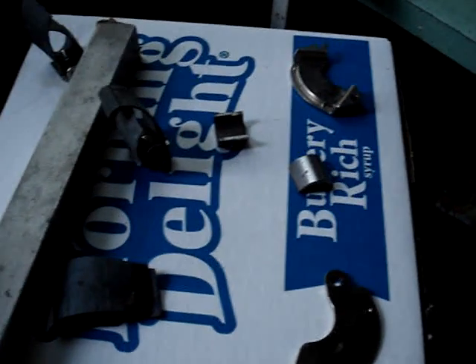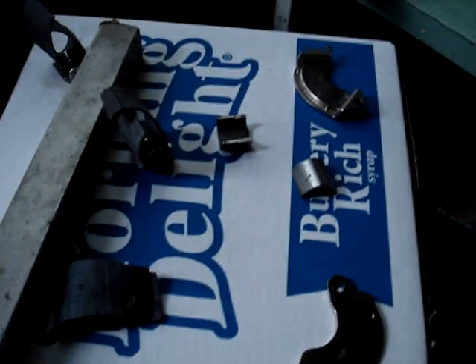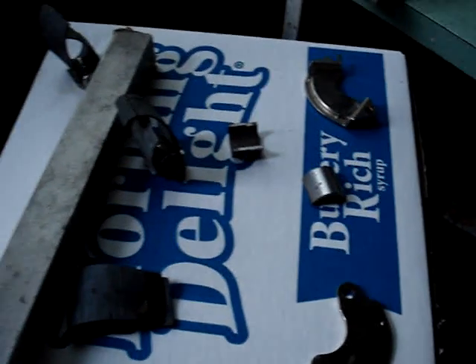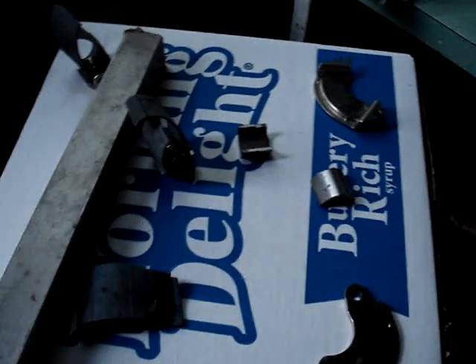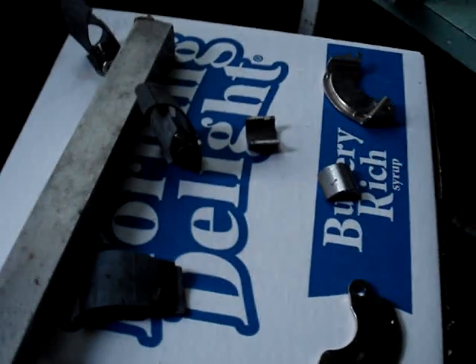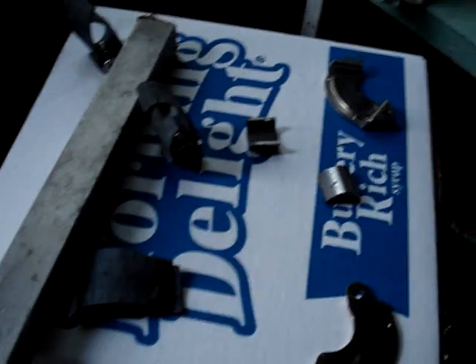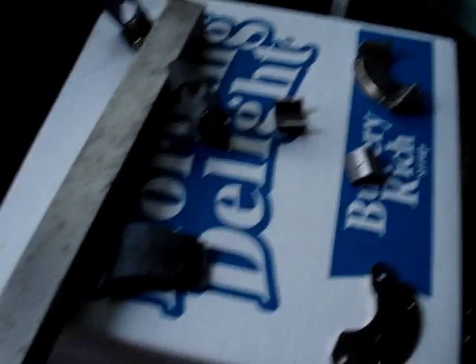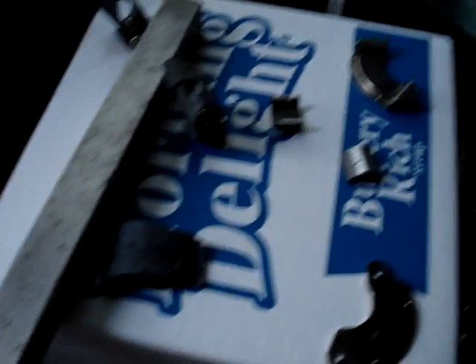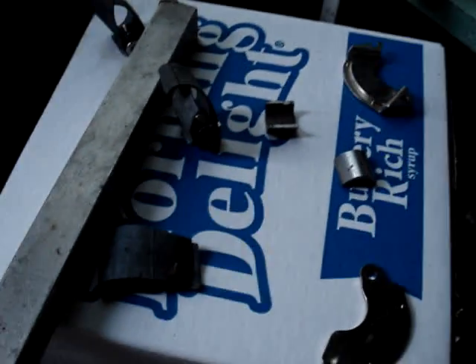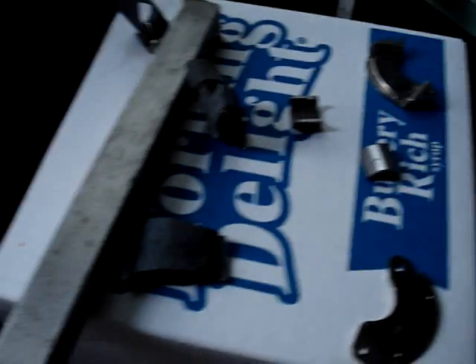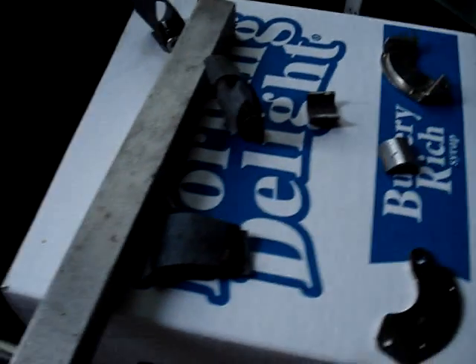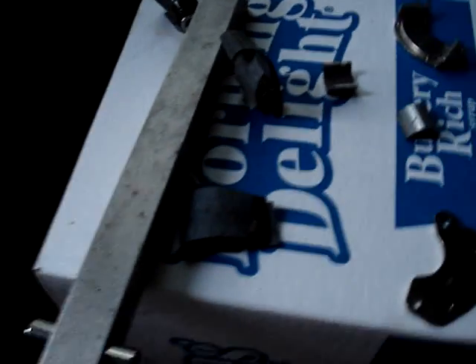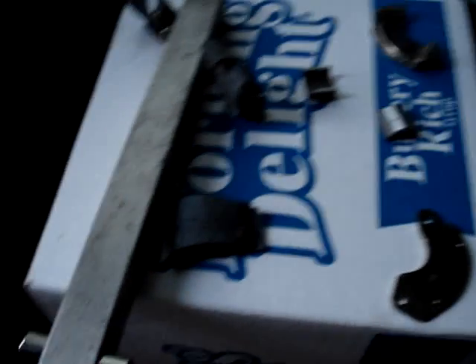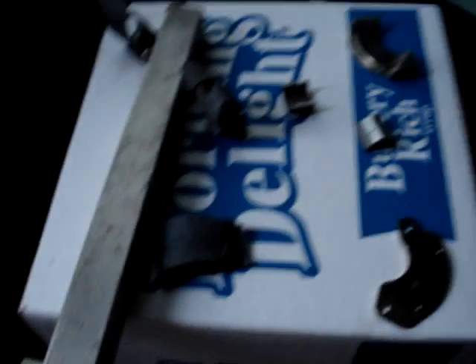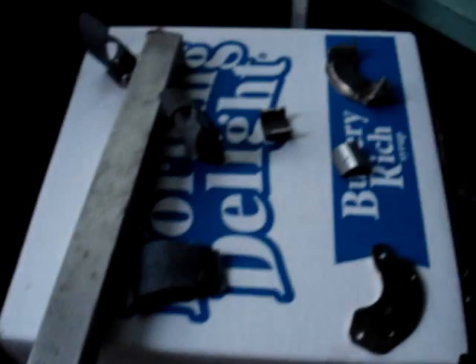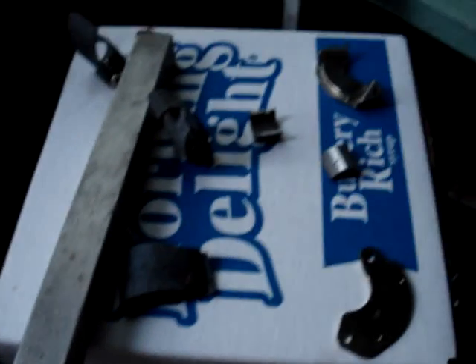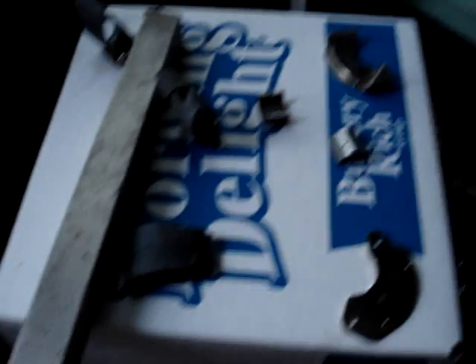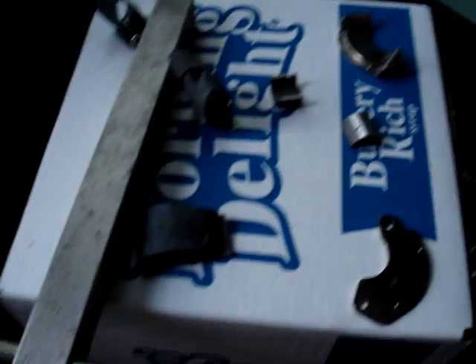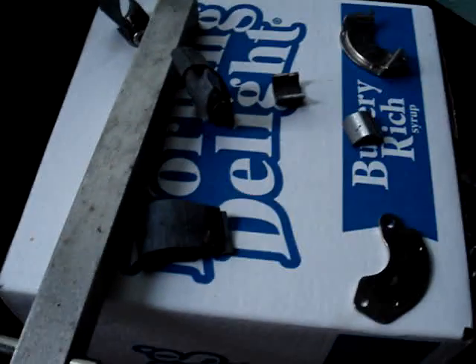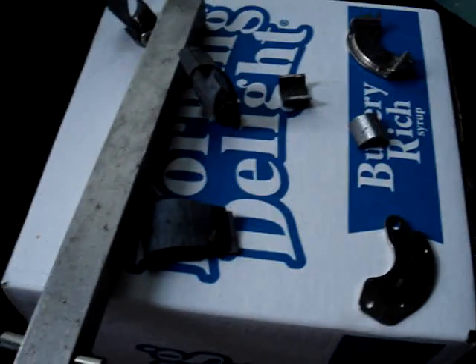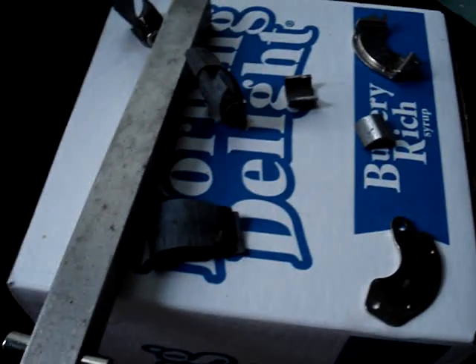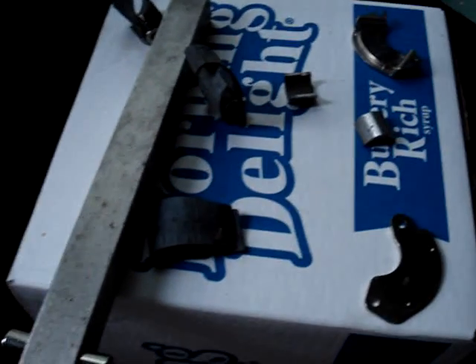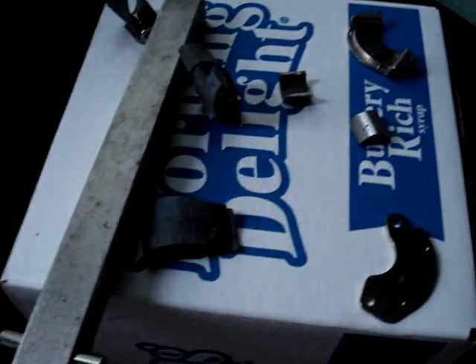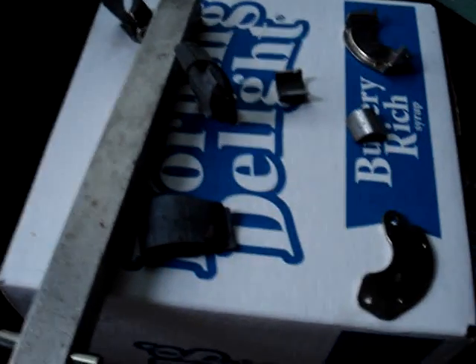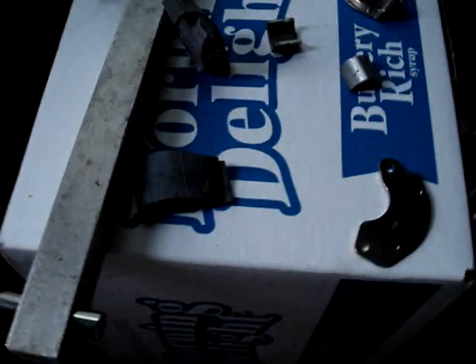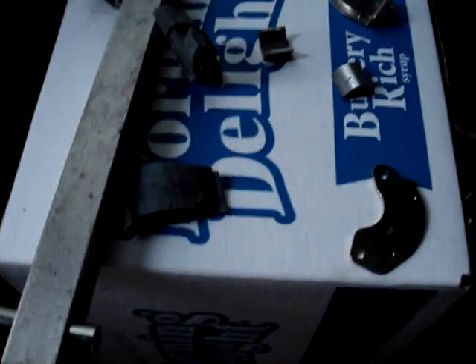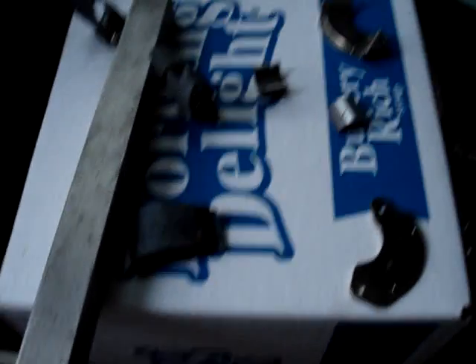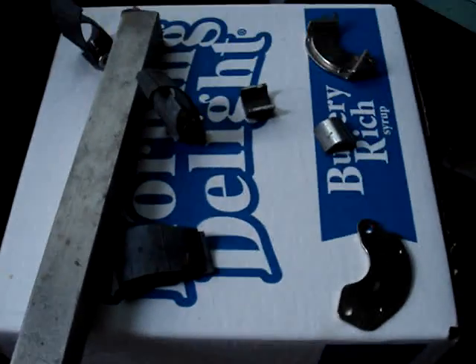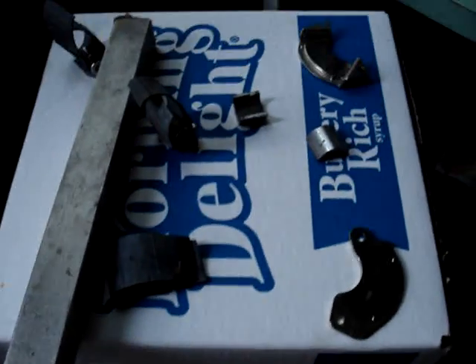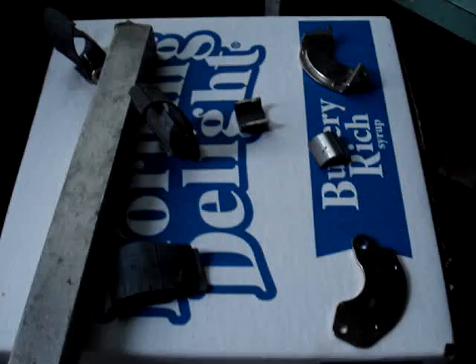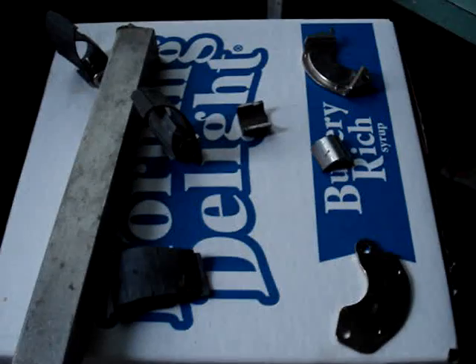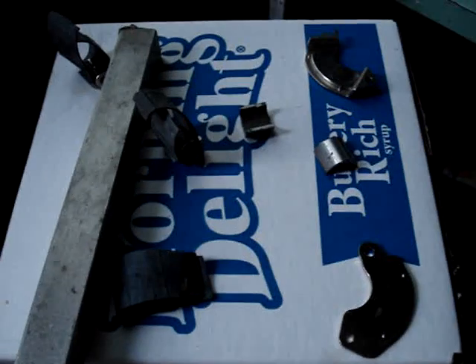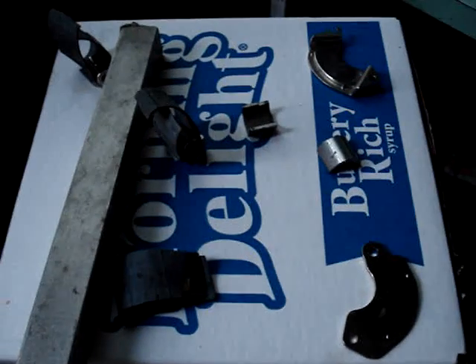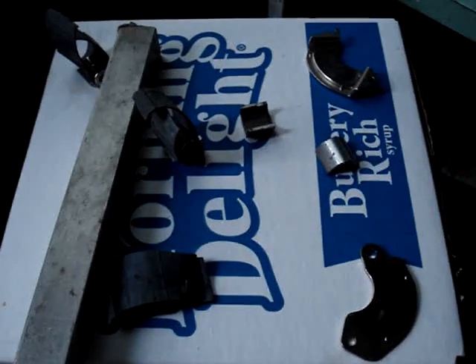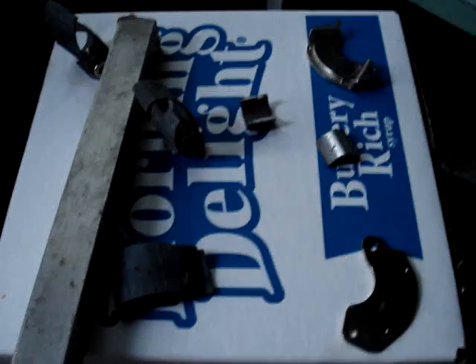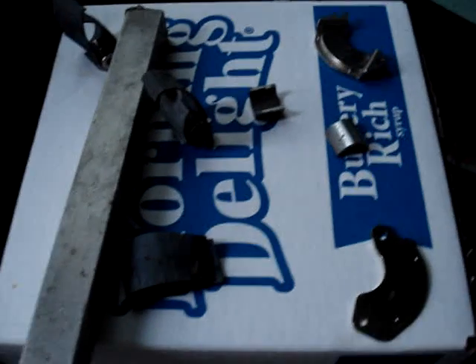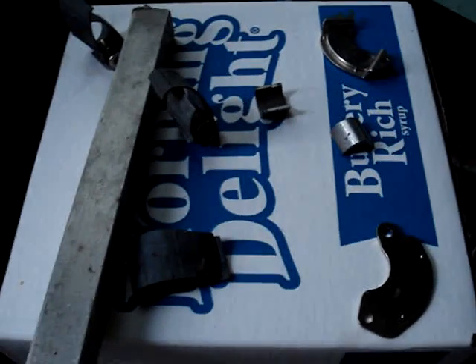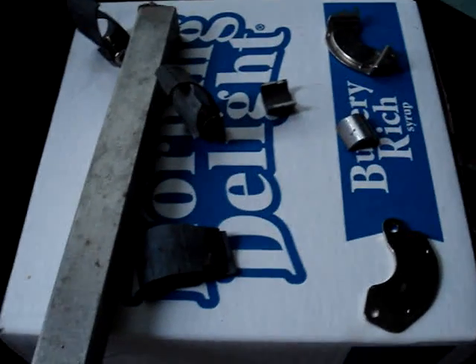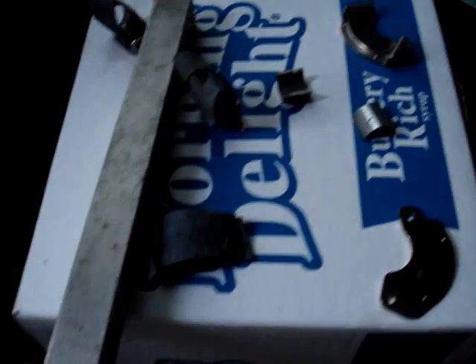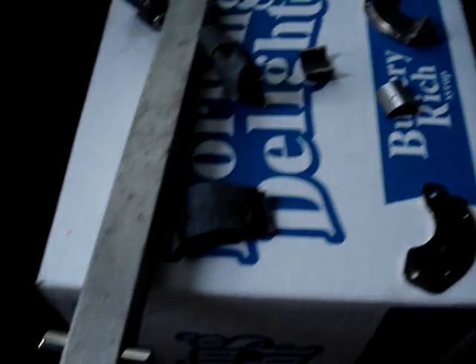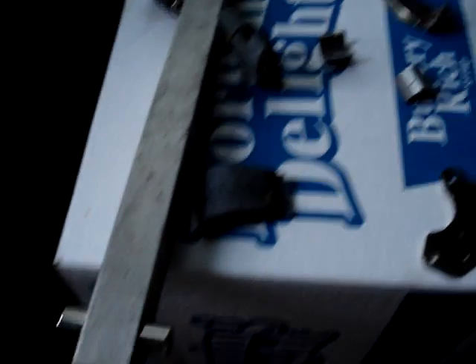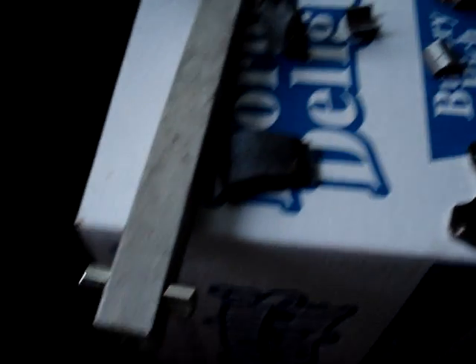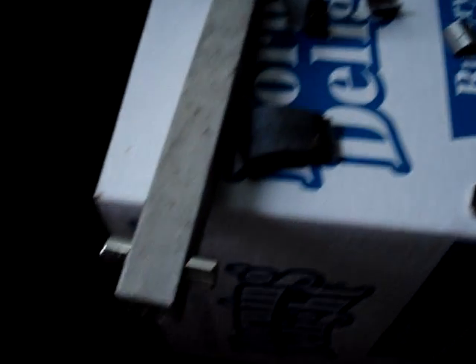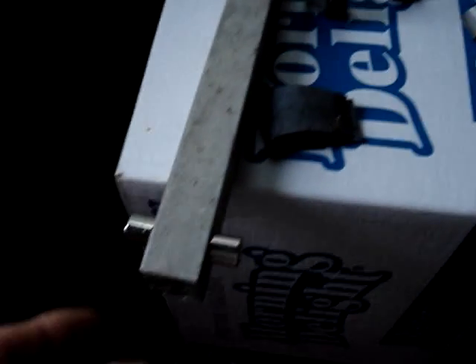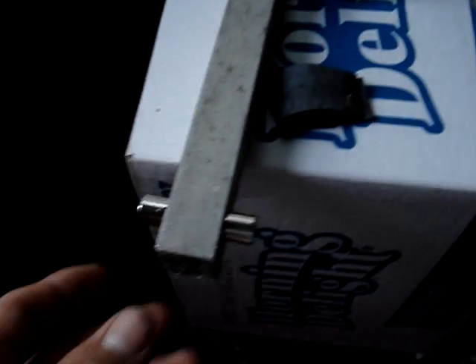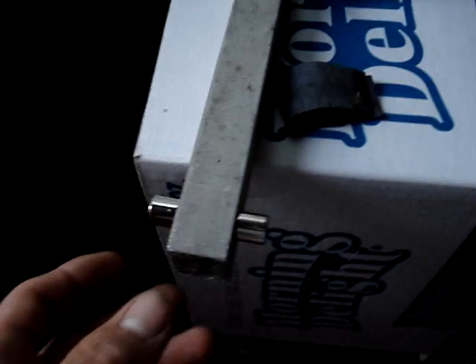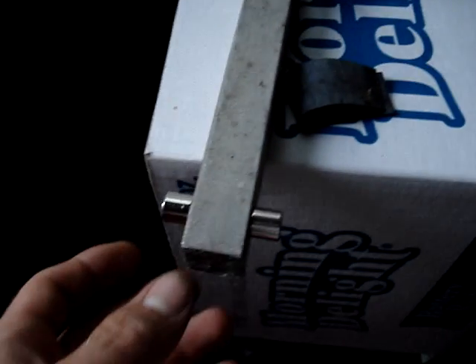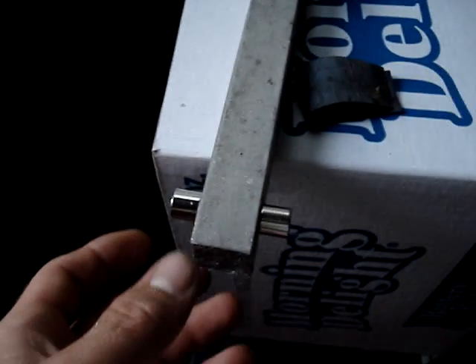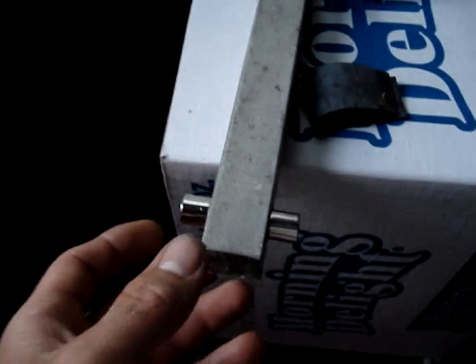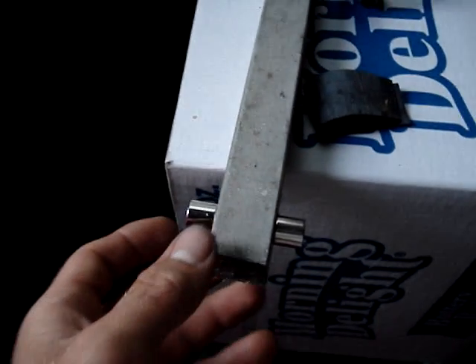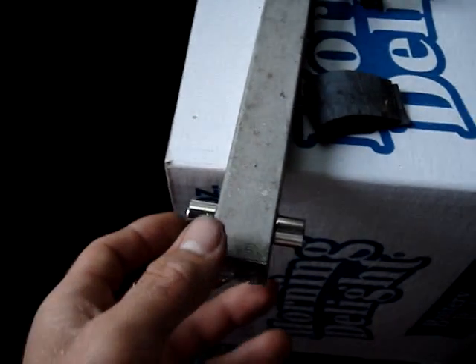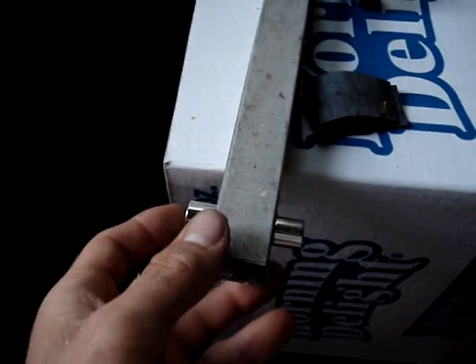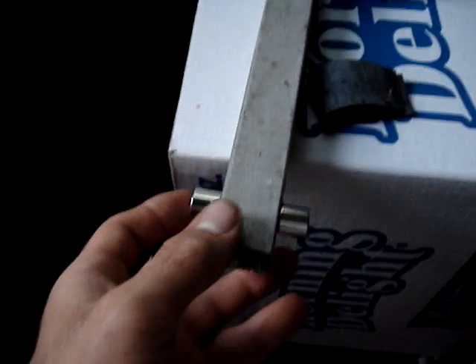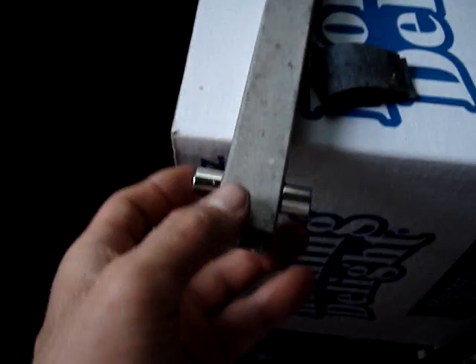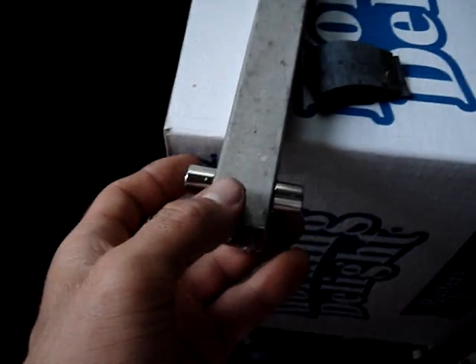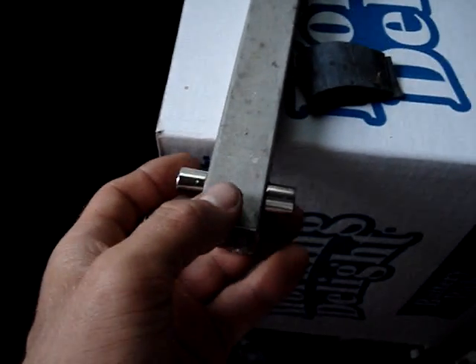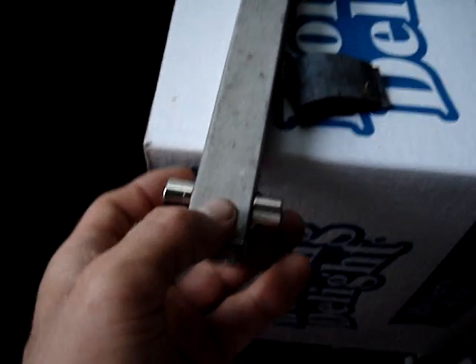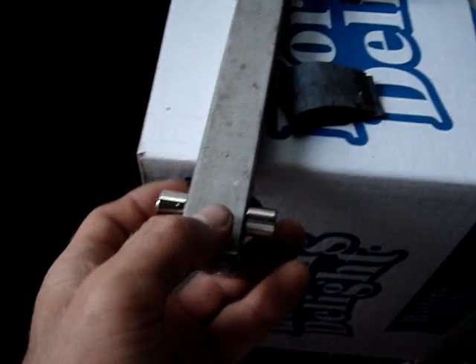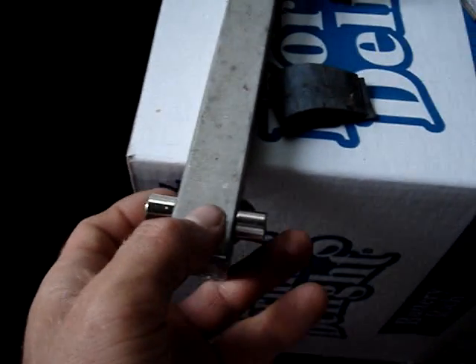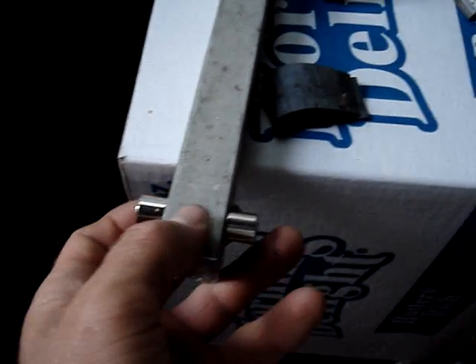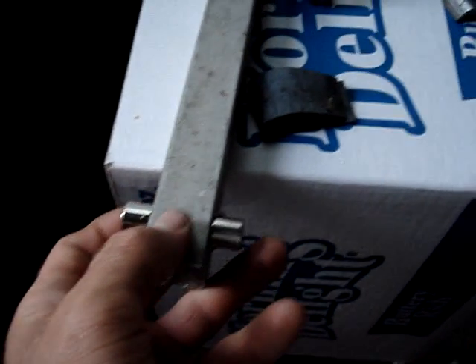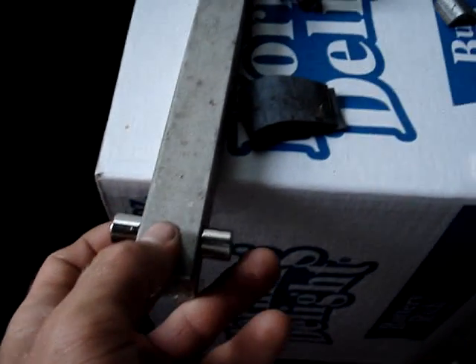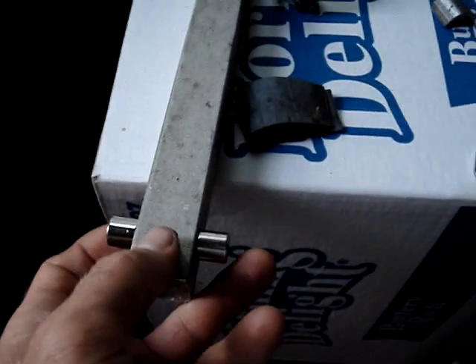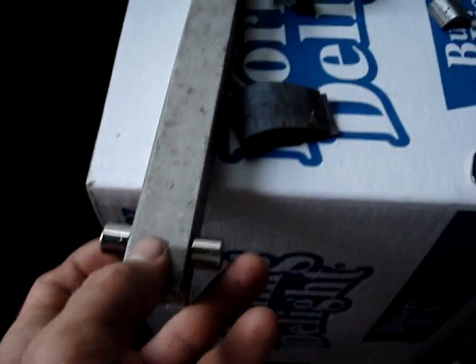Today we are going to fool around with some magnets. We're going to do an experiment on magnetic shielding.